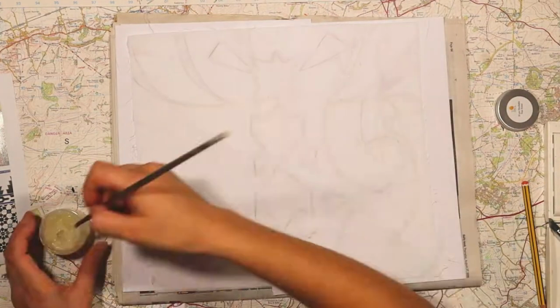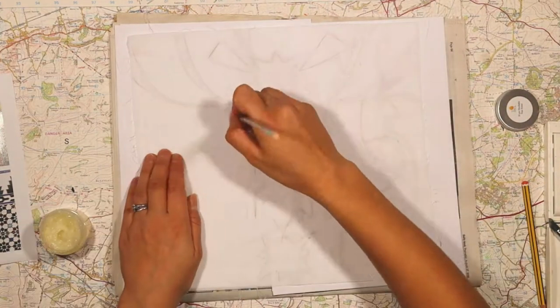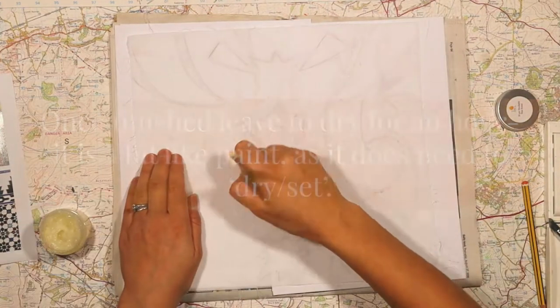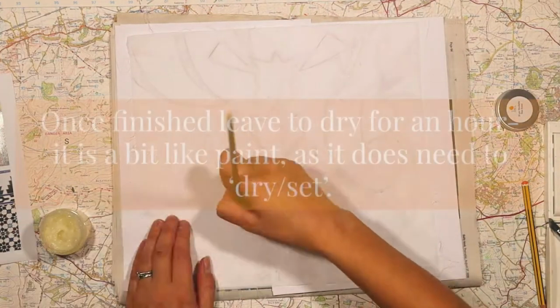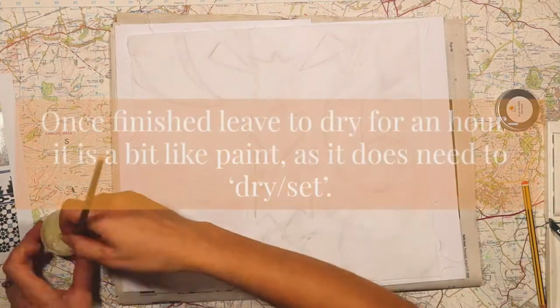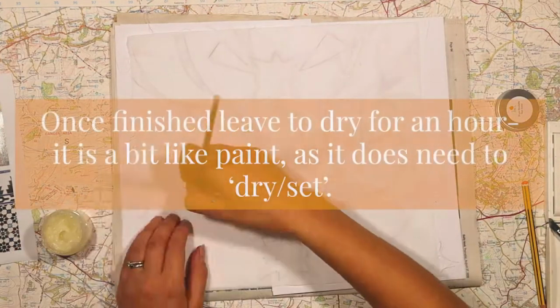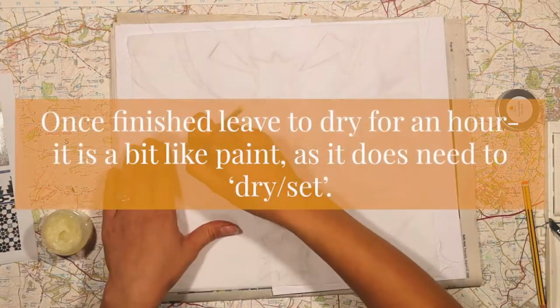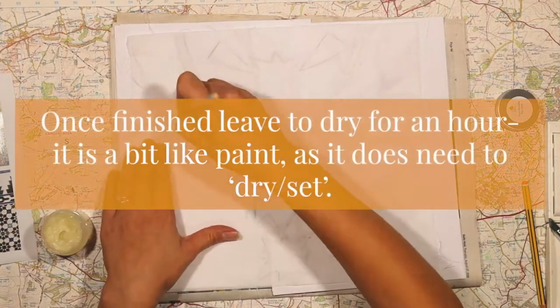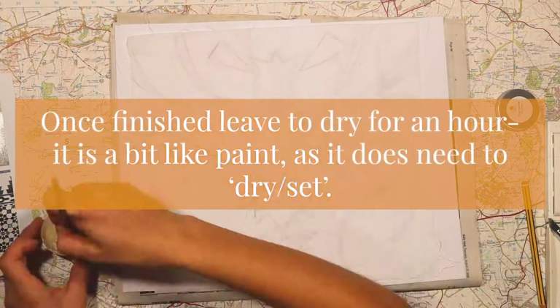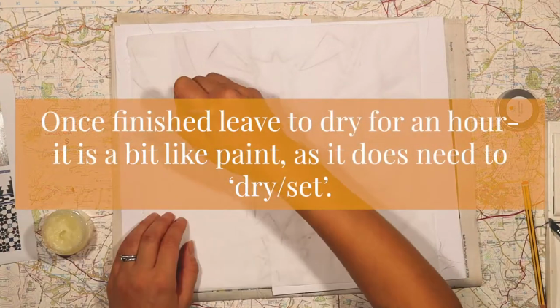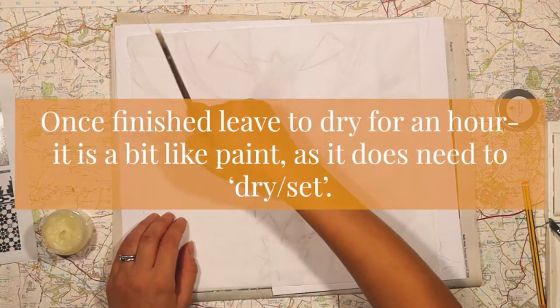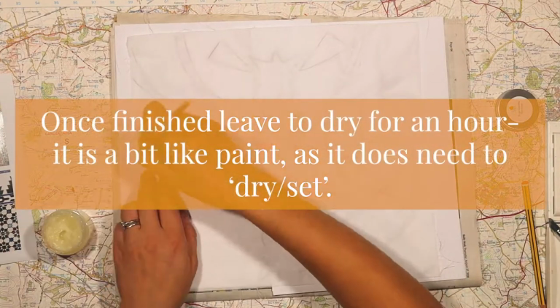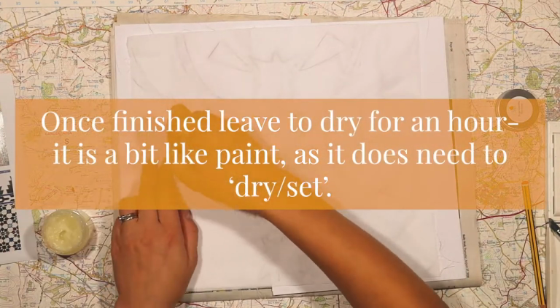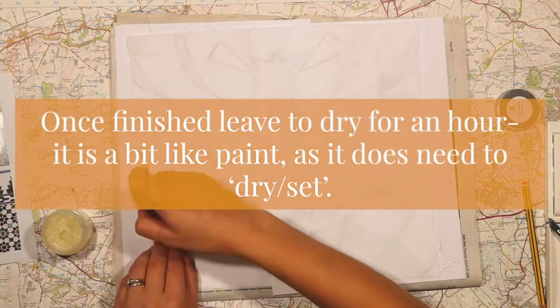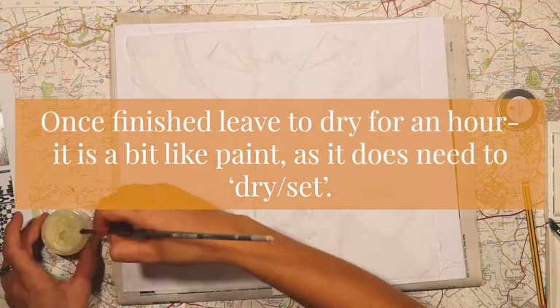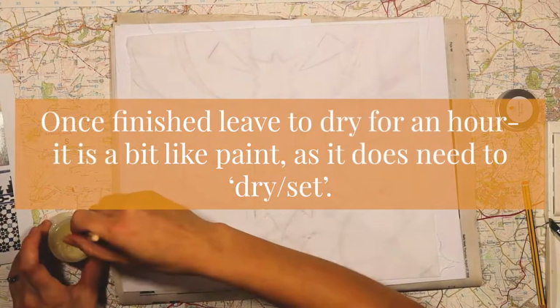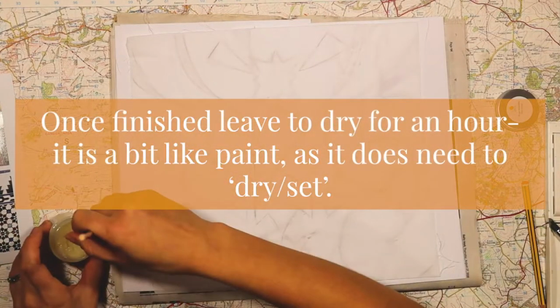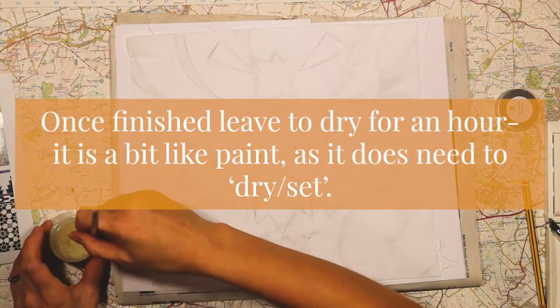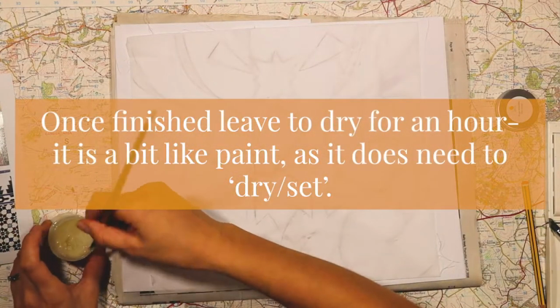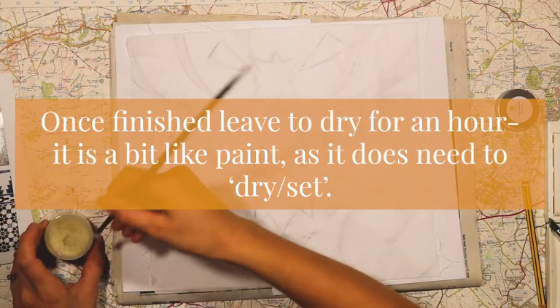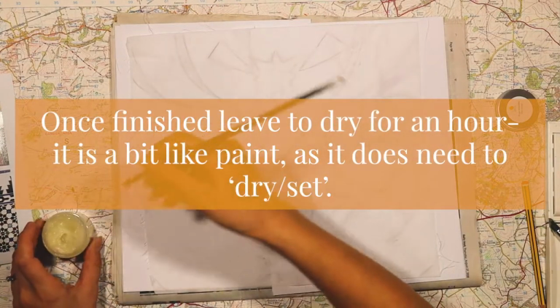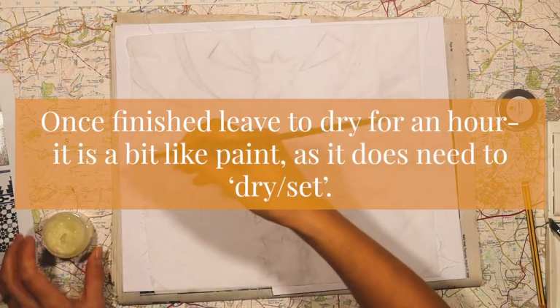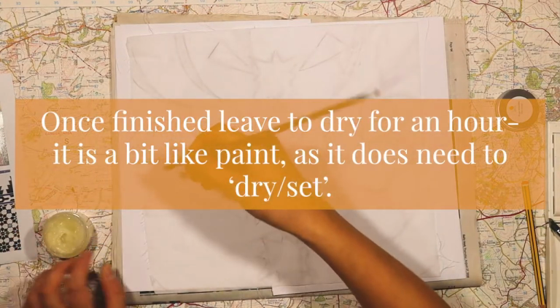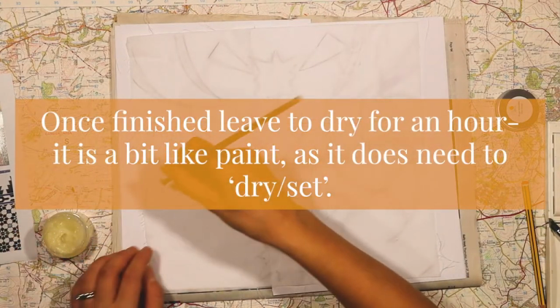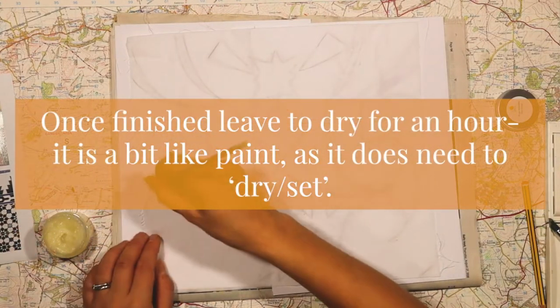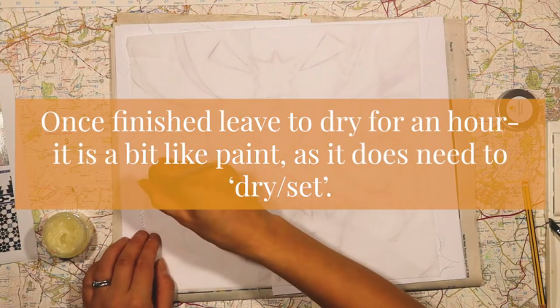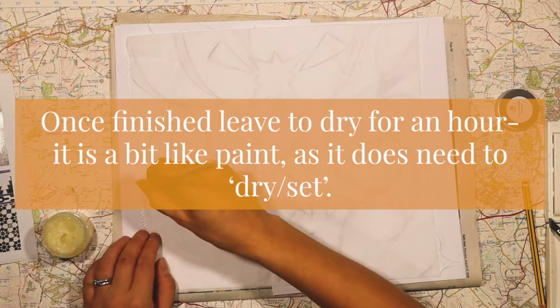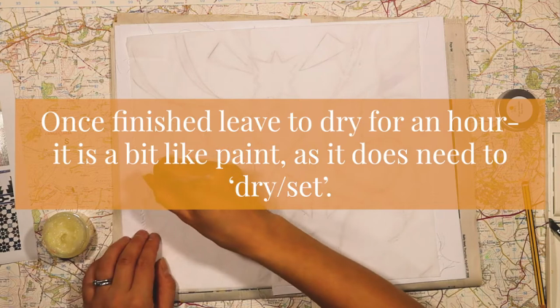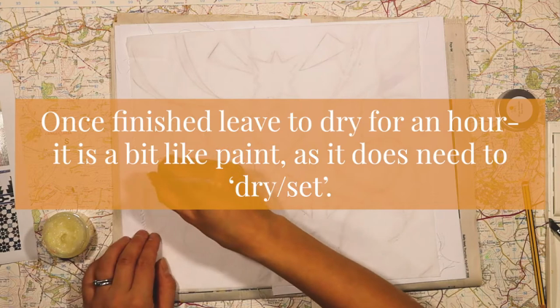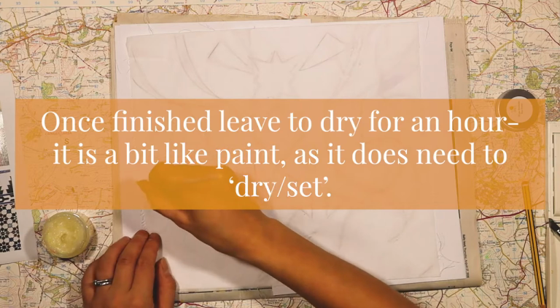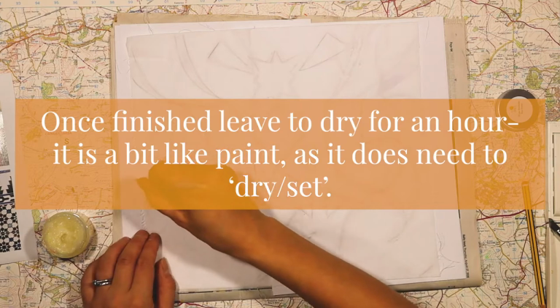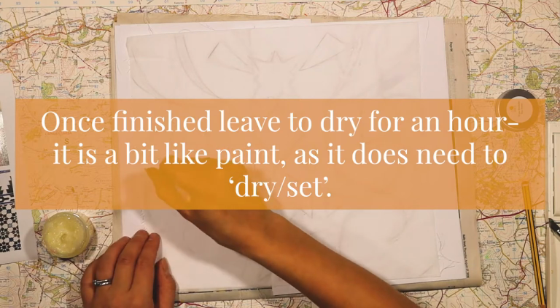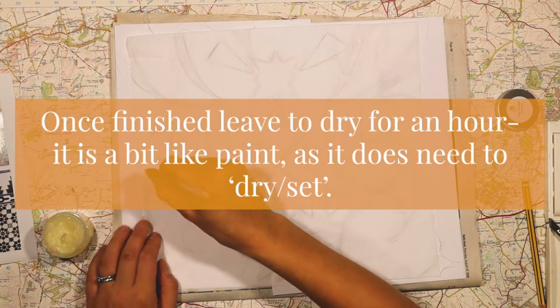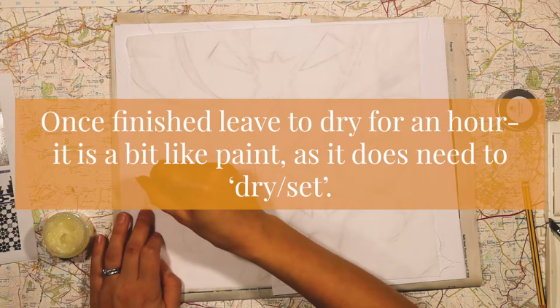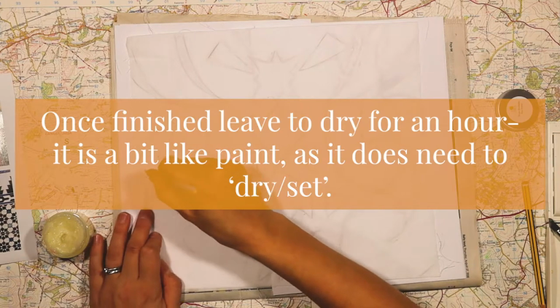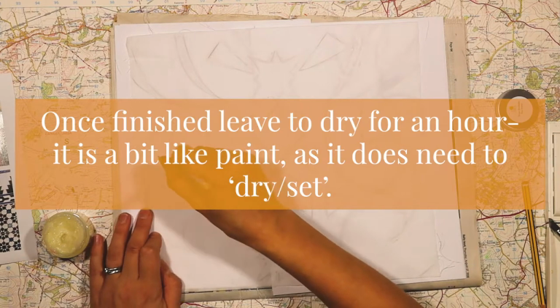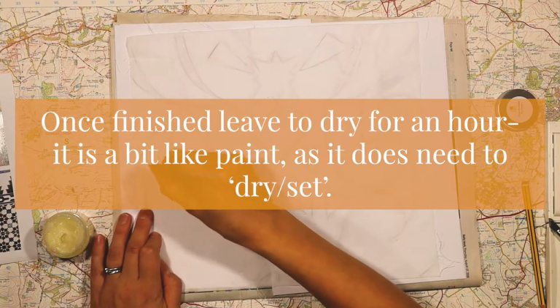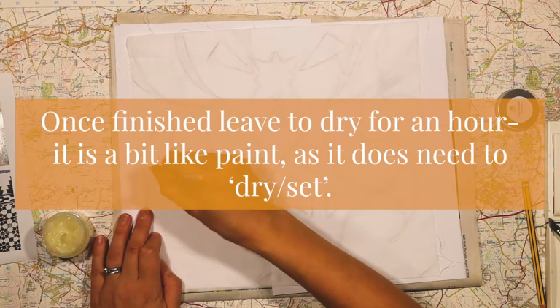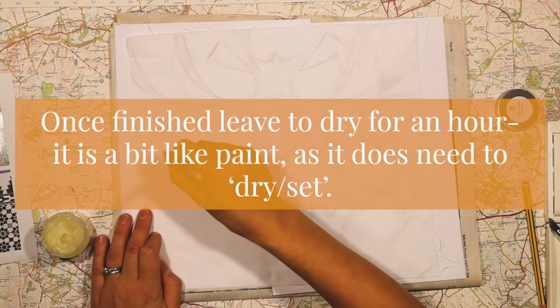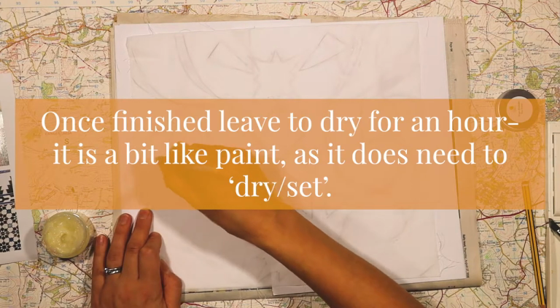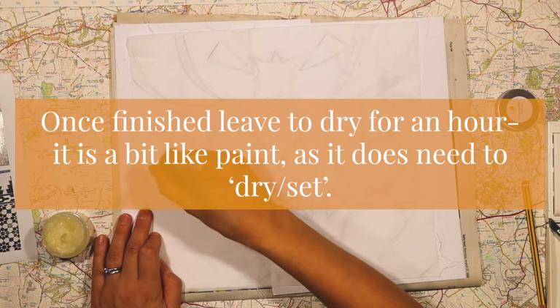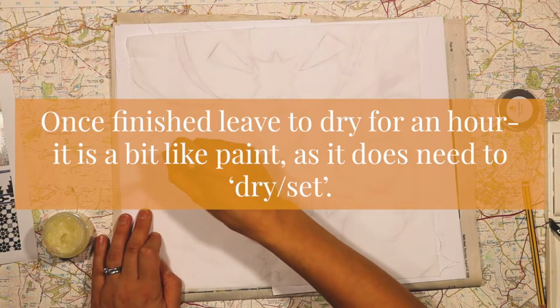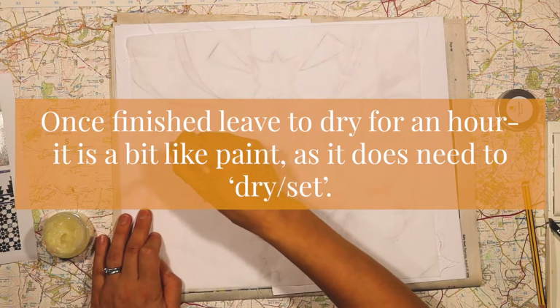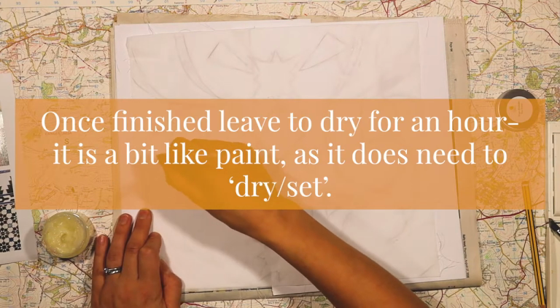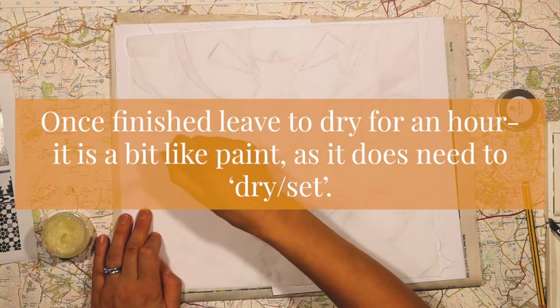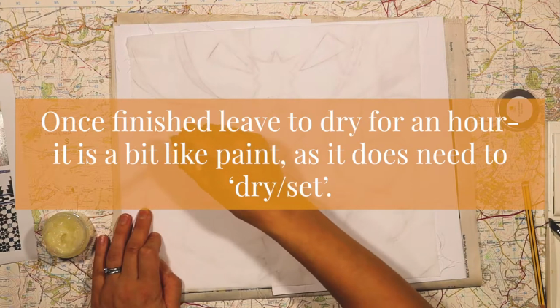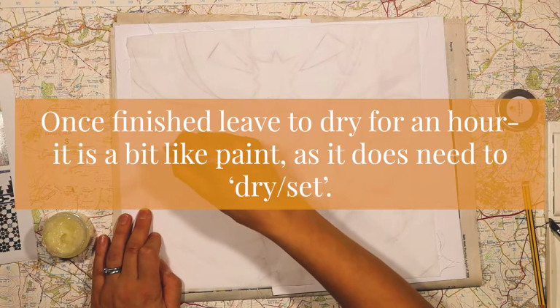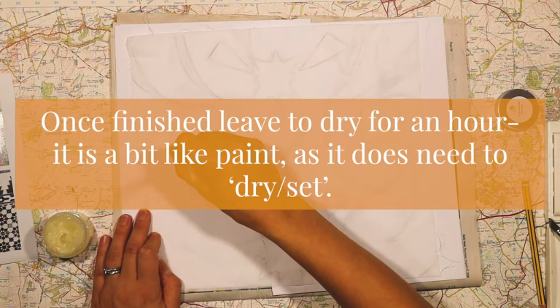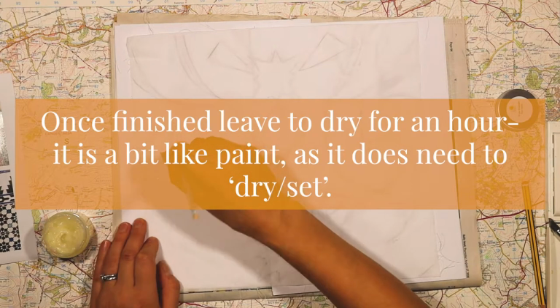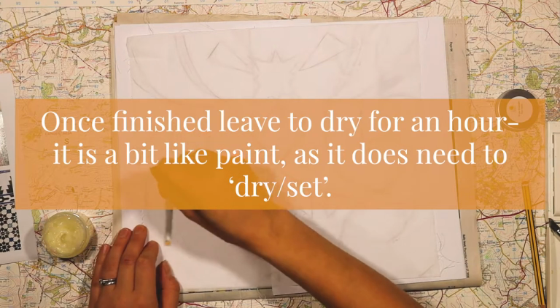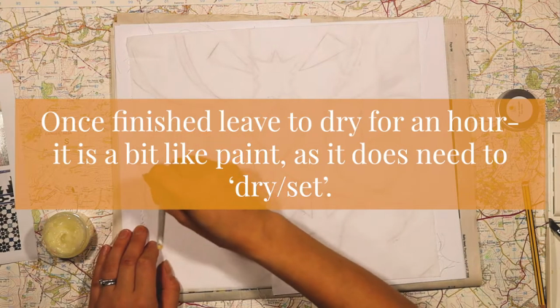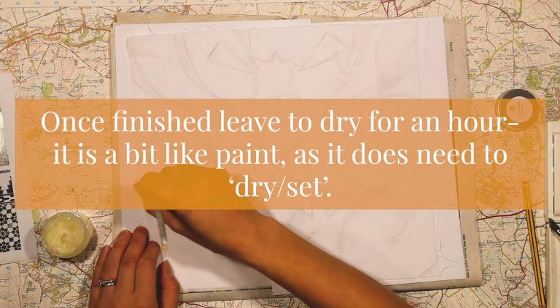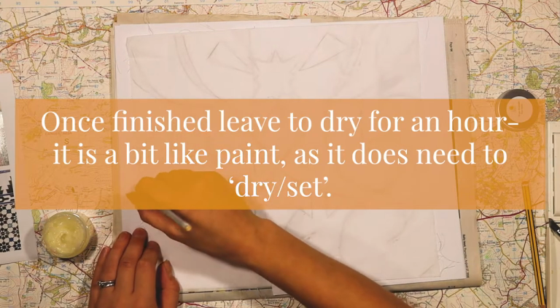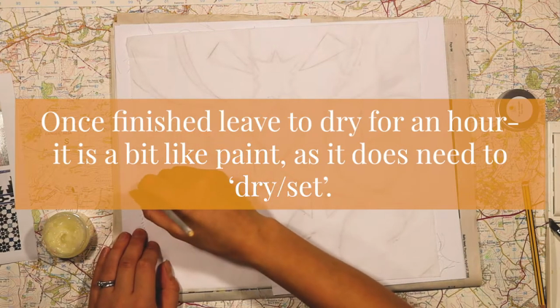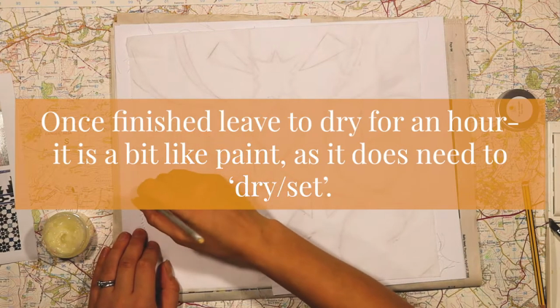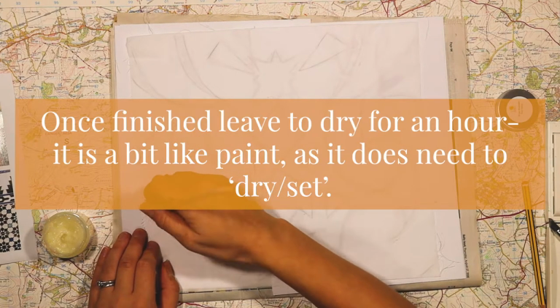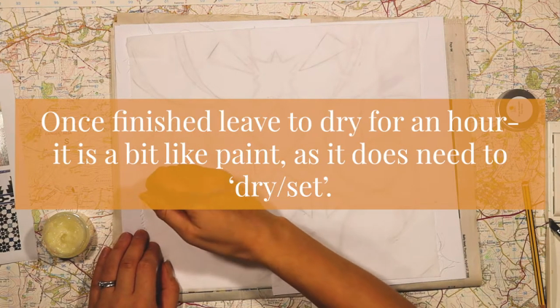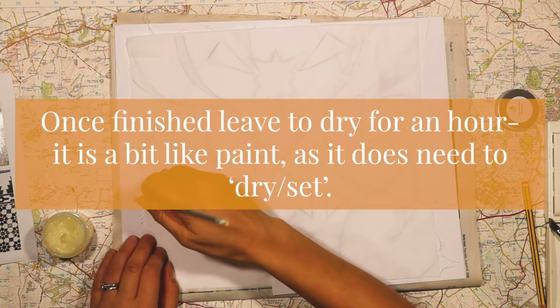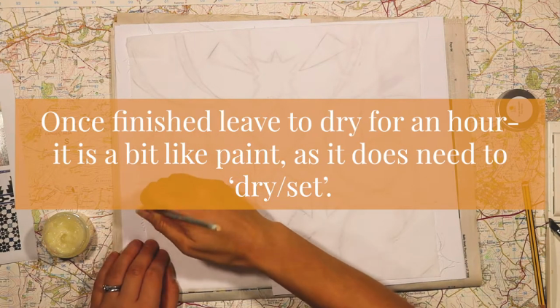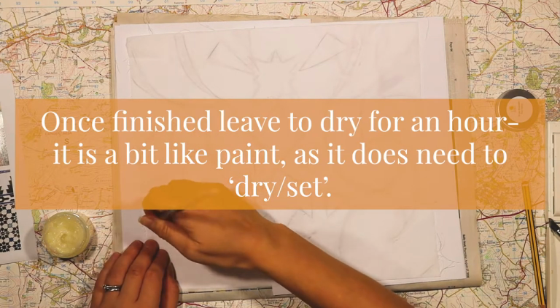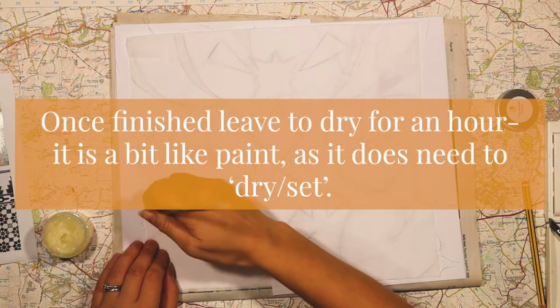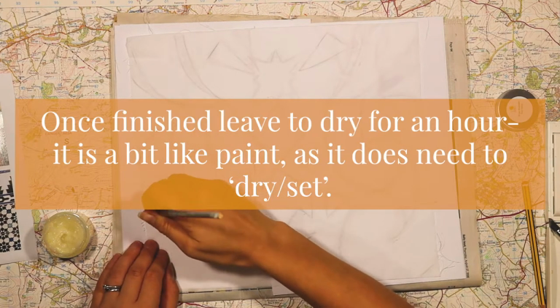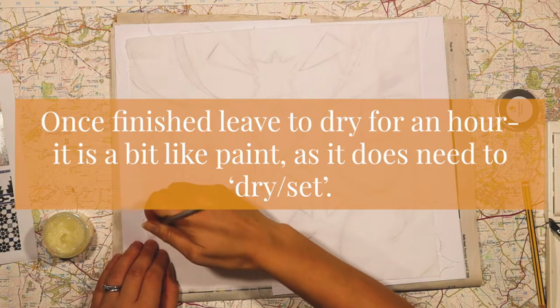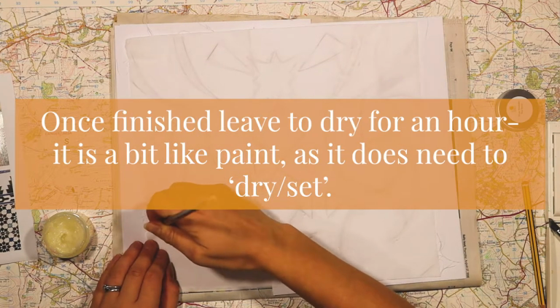Once you've finished your piece, leave it to dry for about an hour. It's a little bit like paint and it does need to dry and set before applying ink.